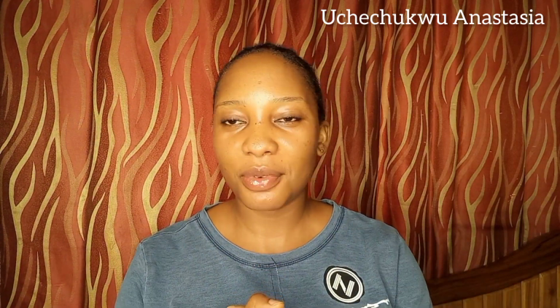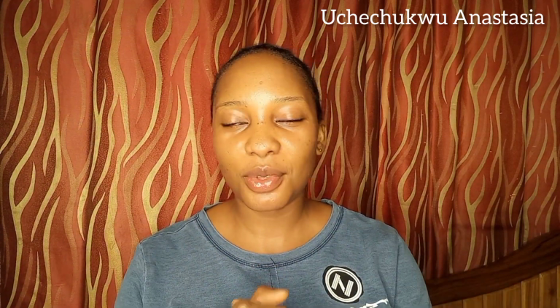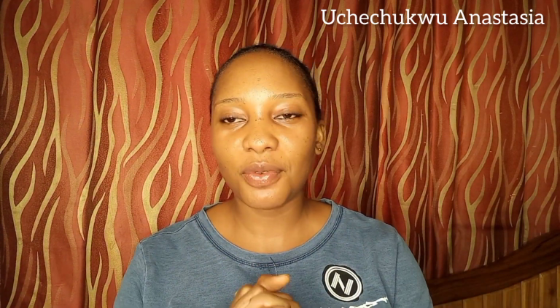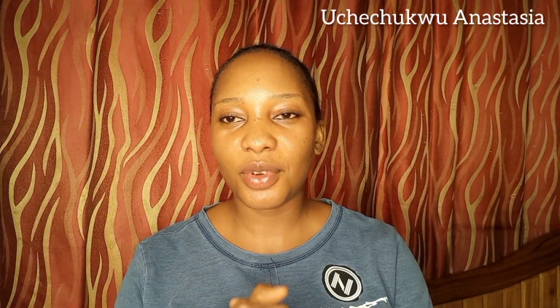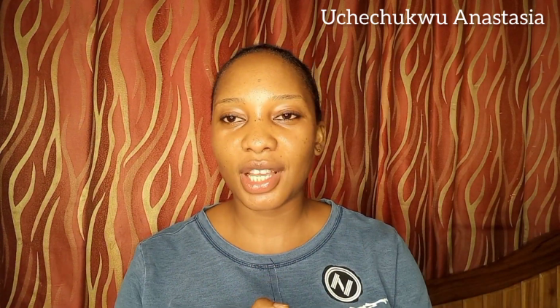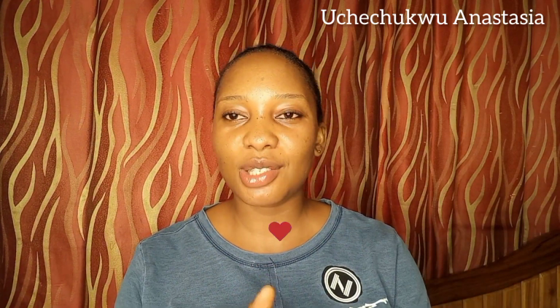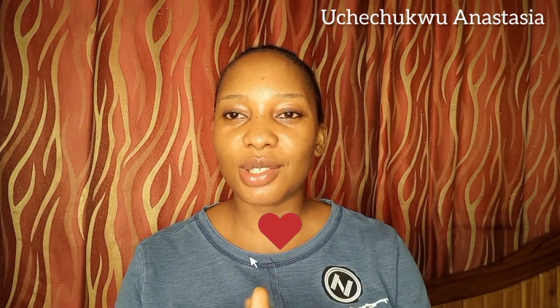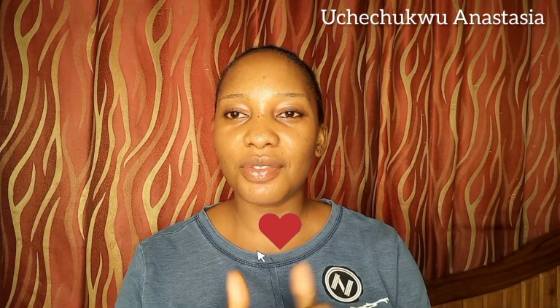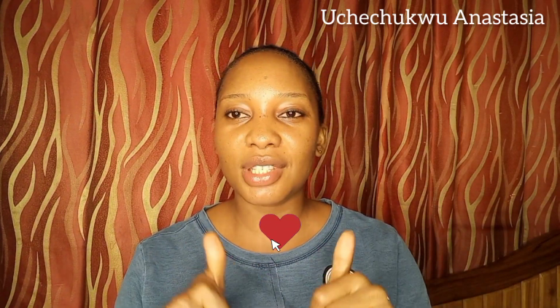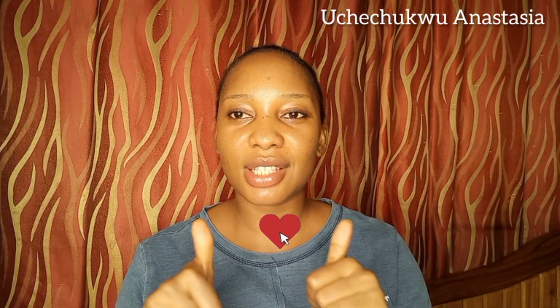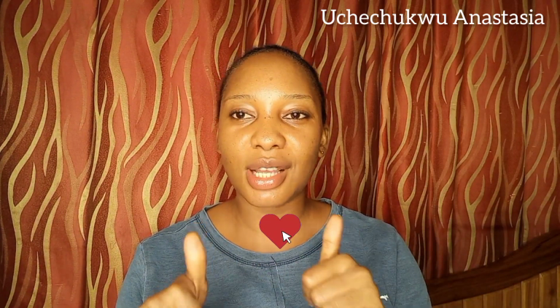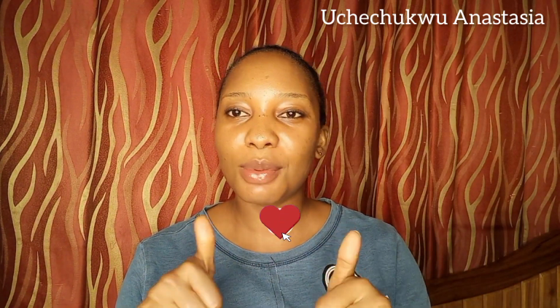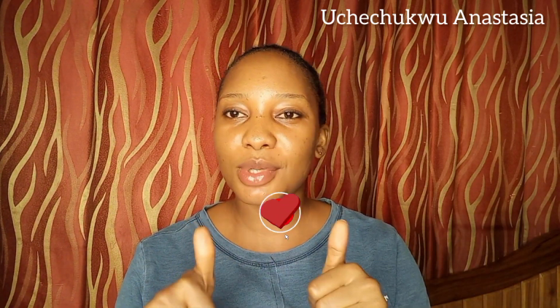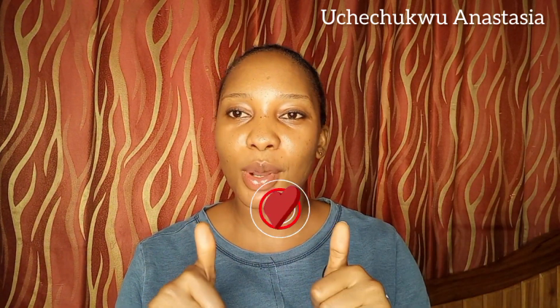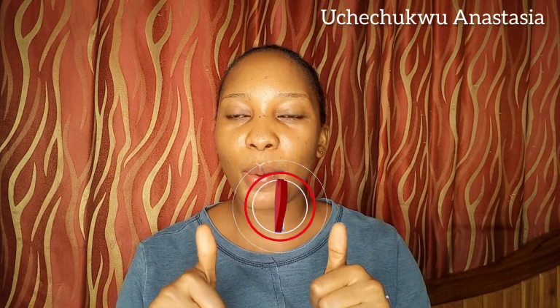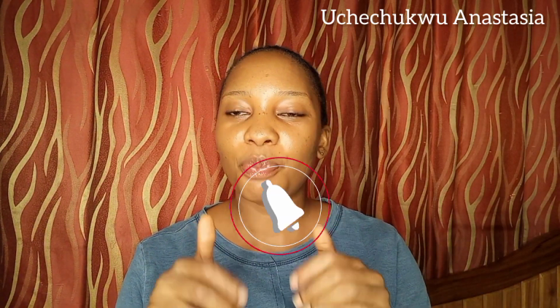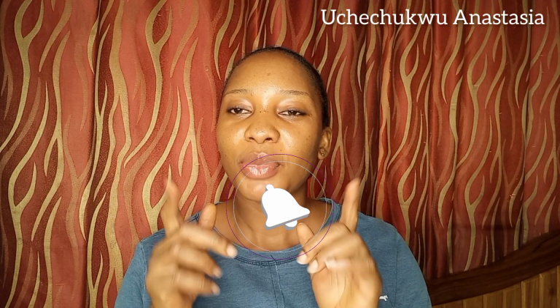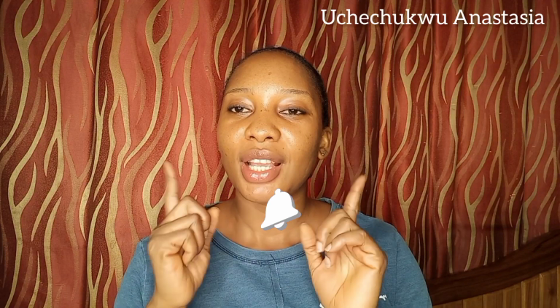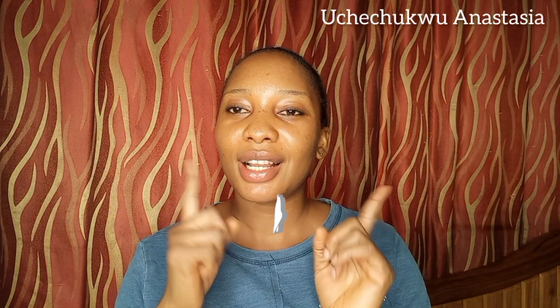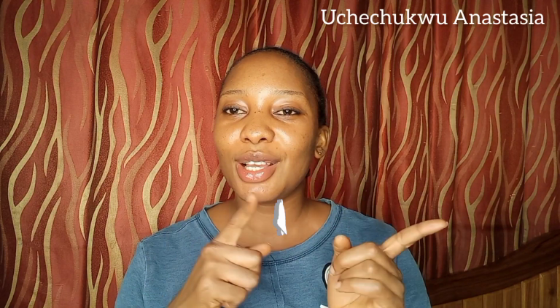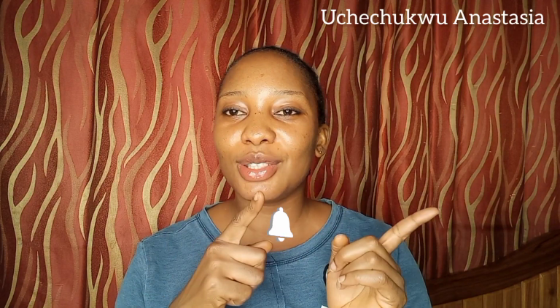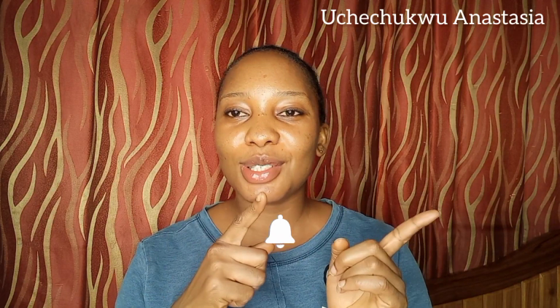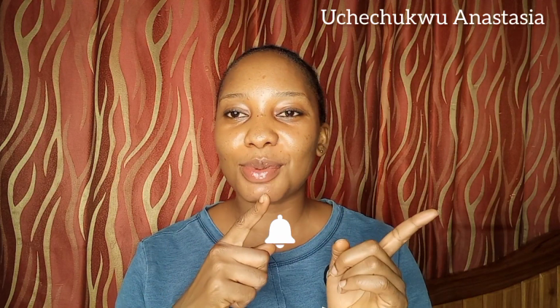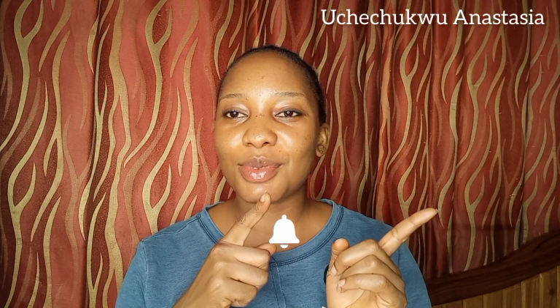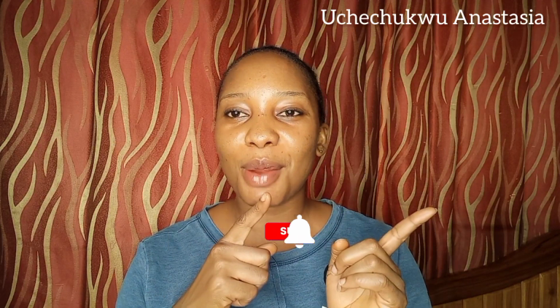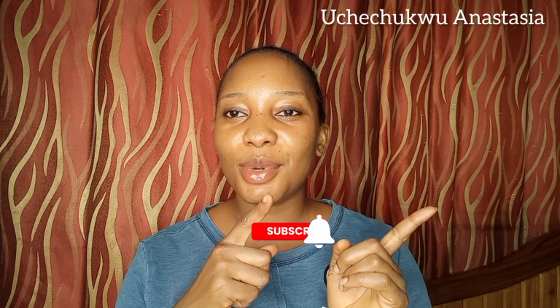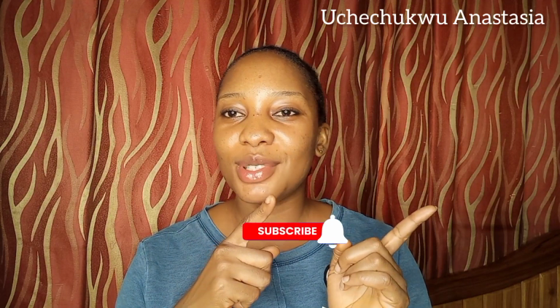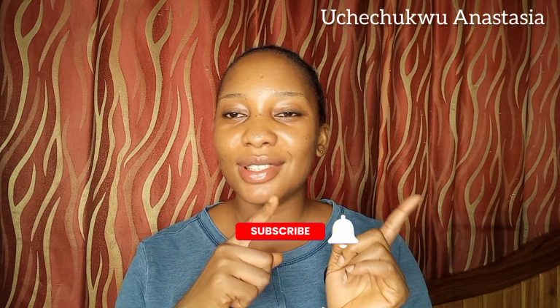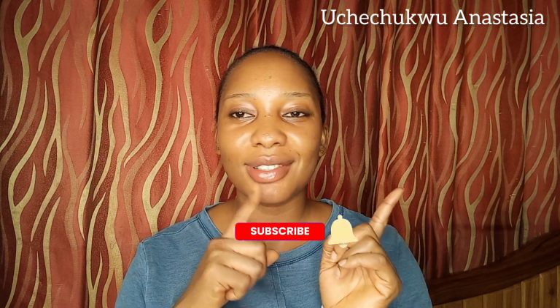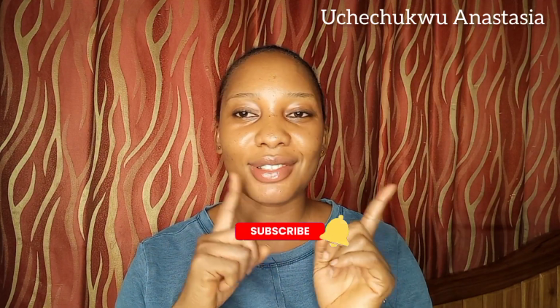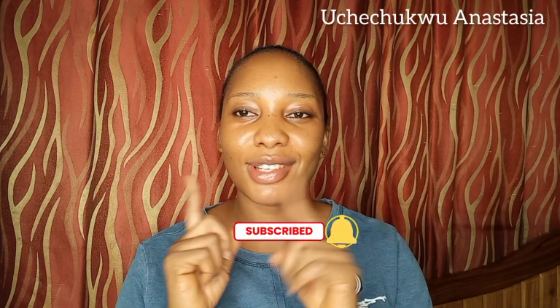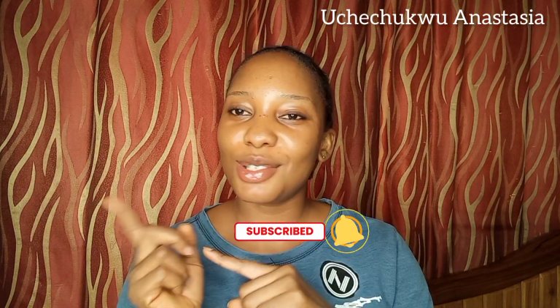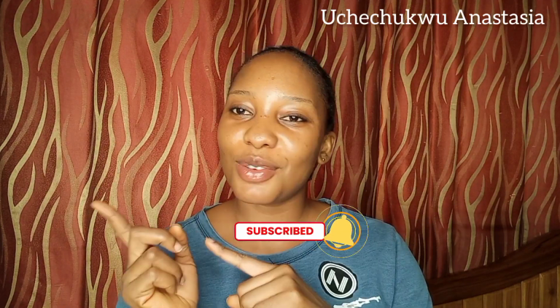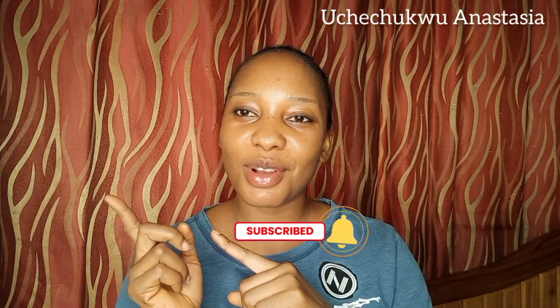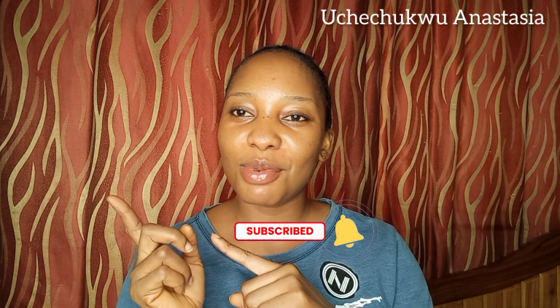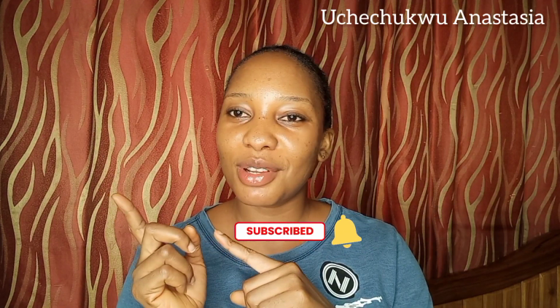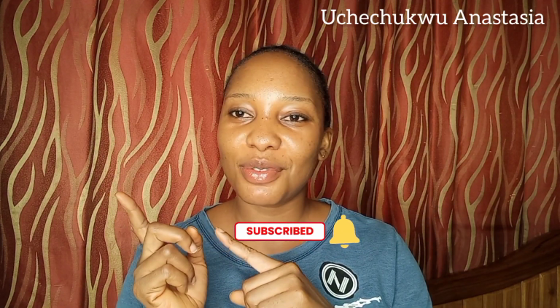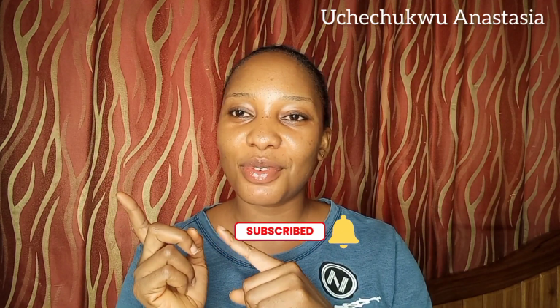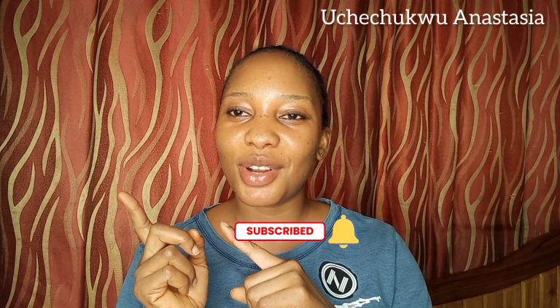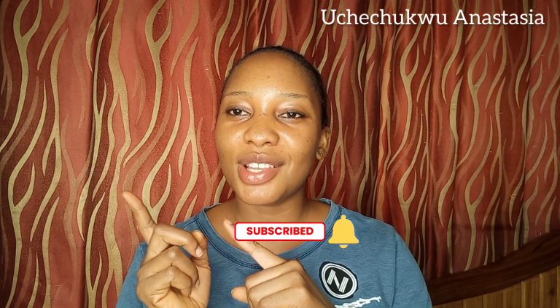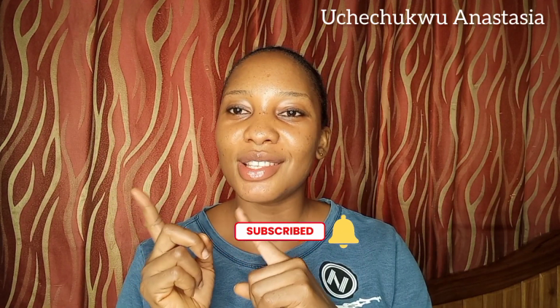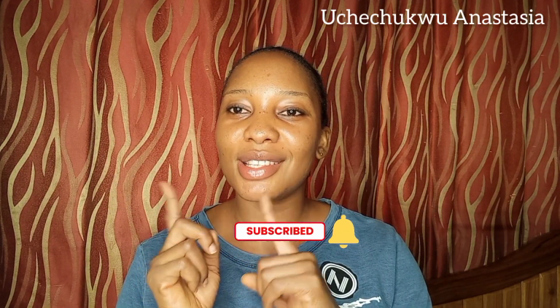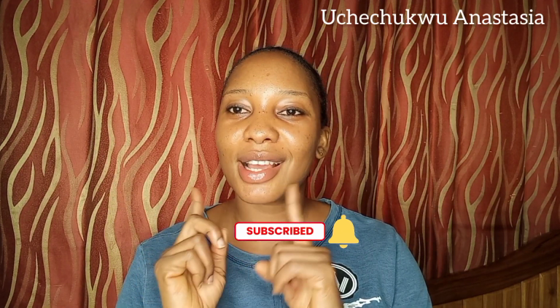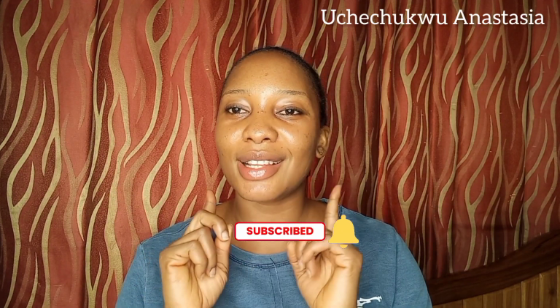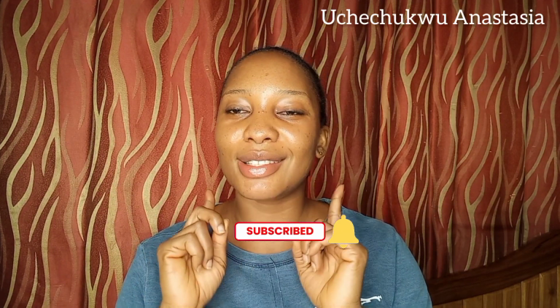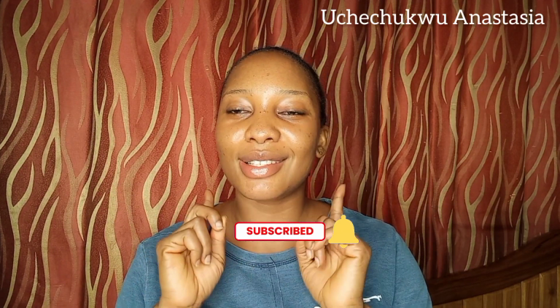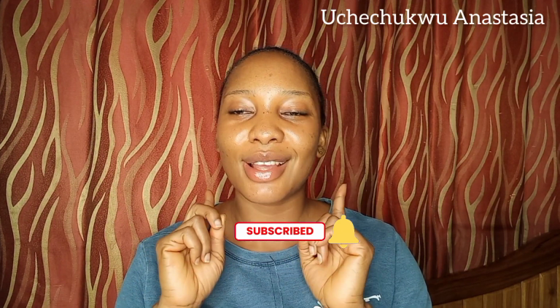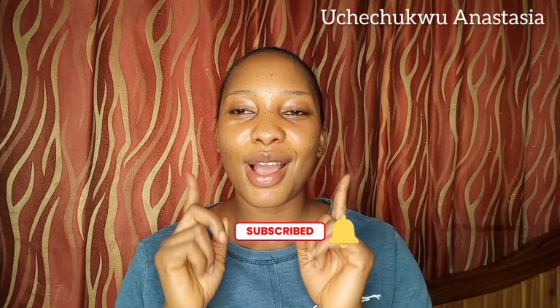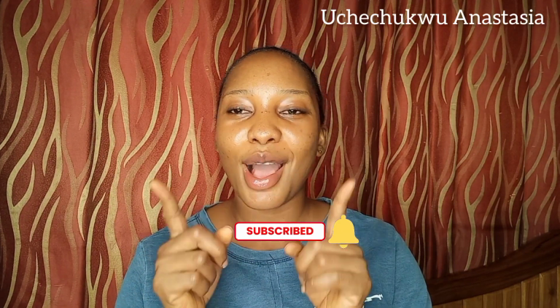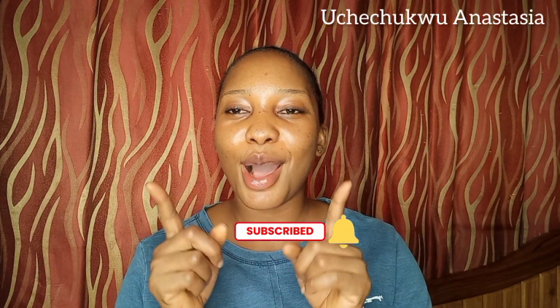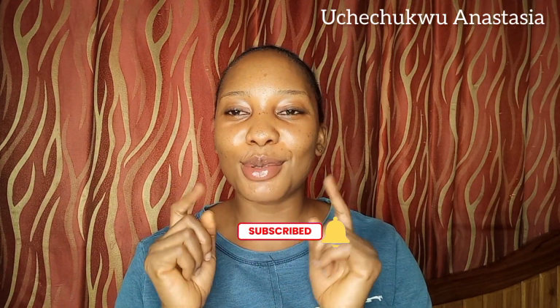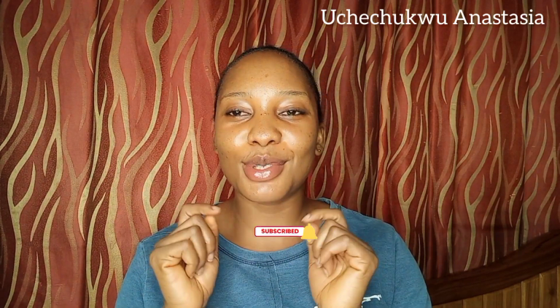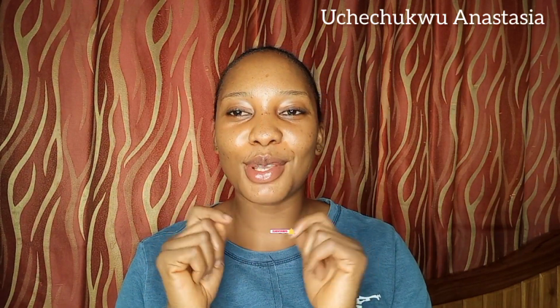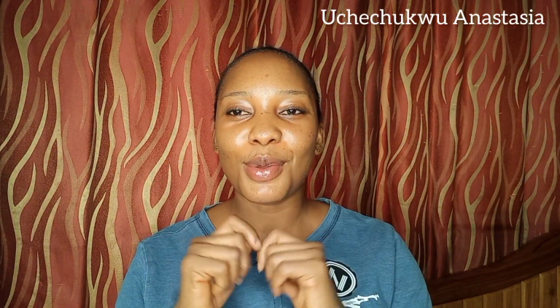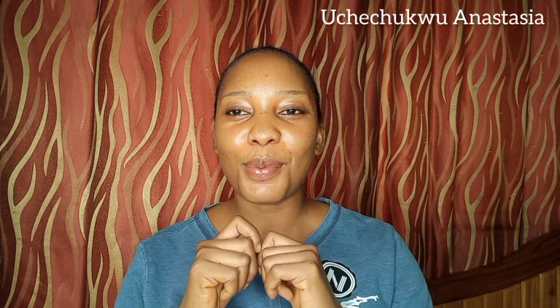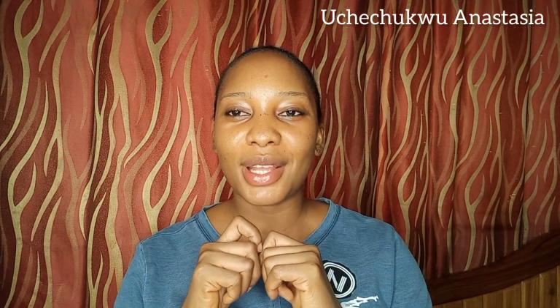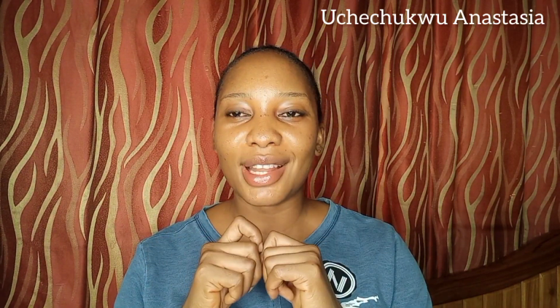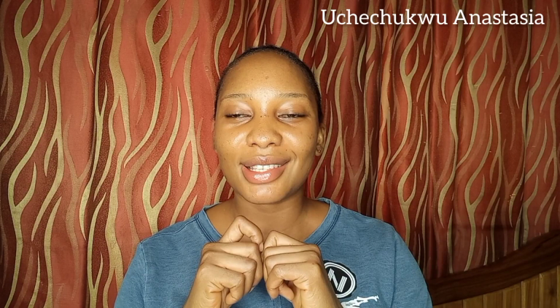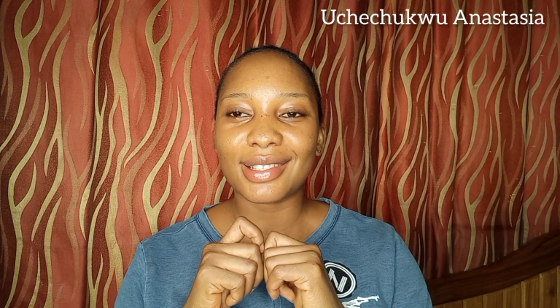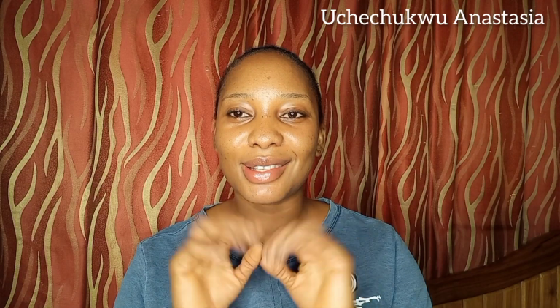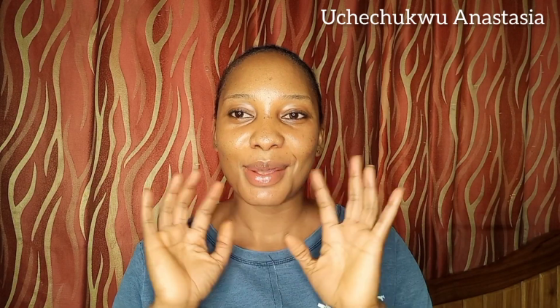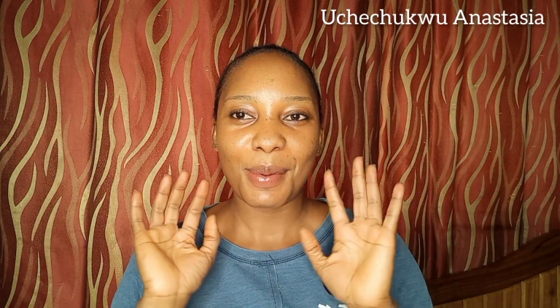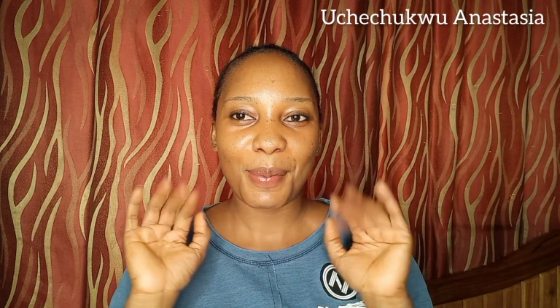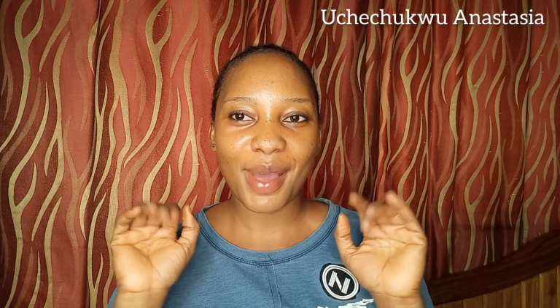If you found this video helpful, don't forget to give it a thumbs up, click on the subscribe button, share with your family and friends, and I'll see you in my next video. Bye!